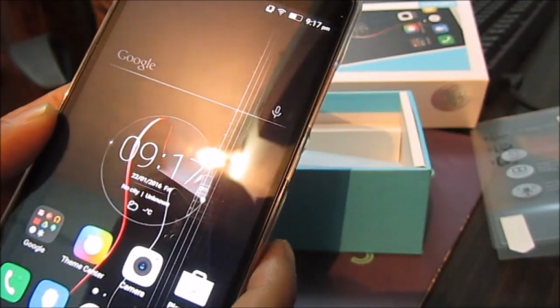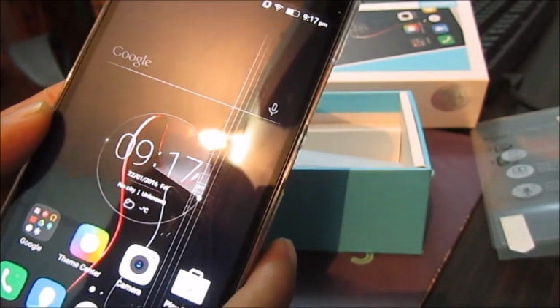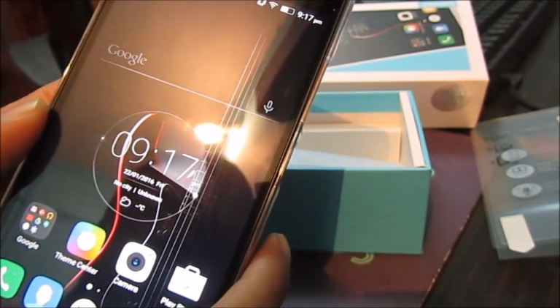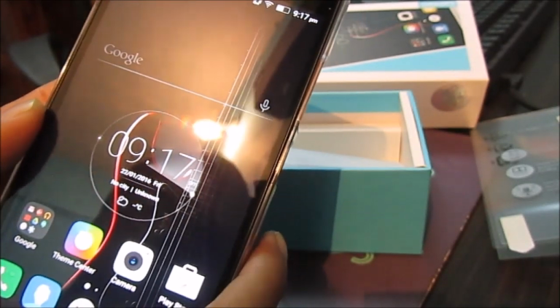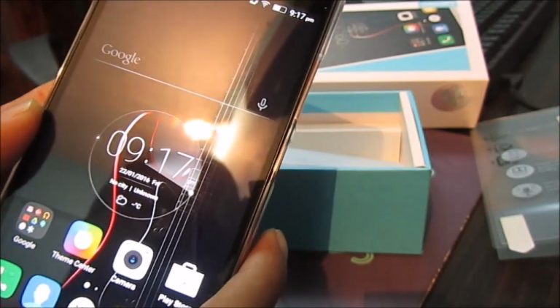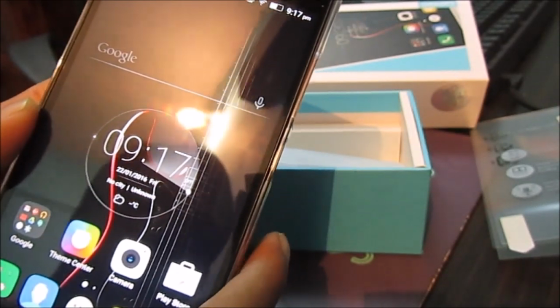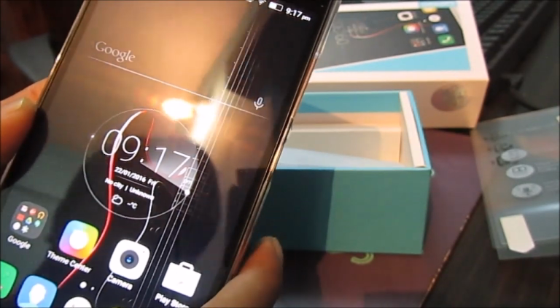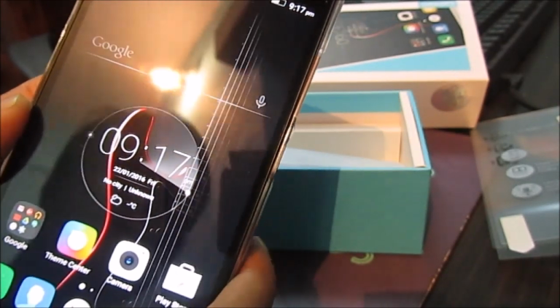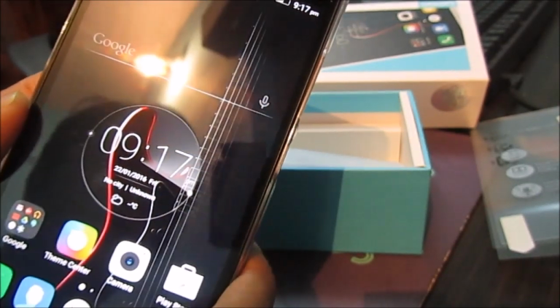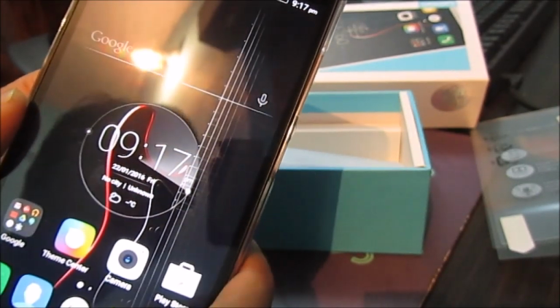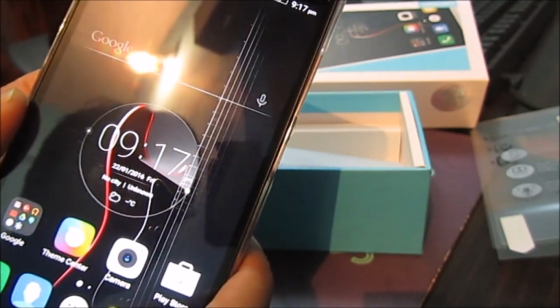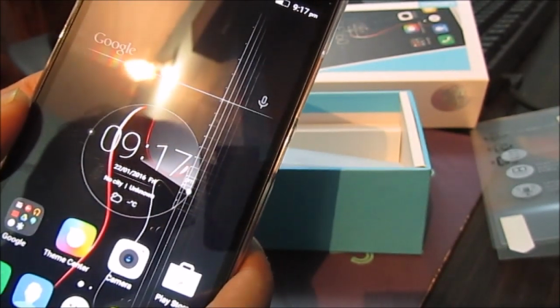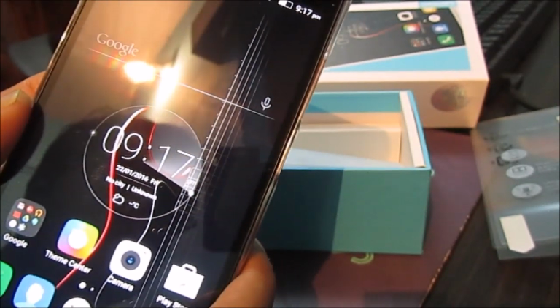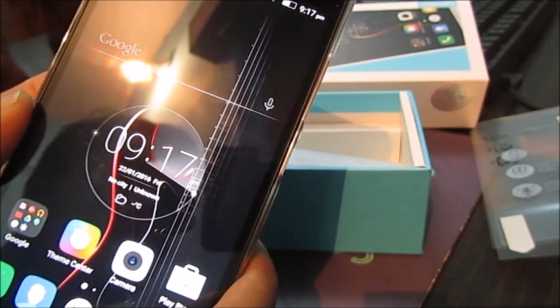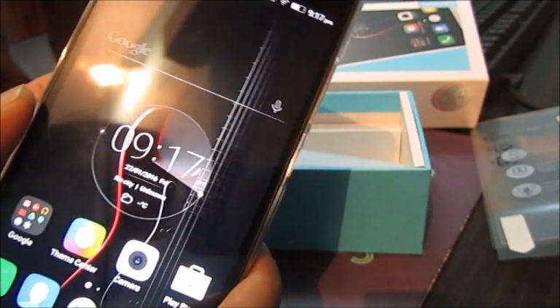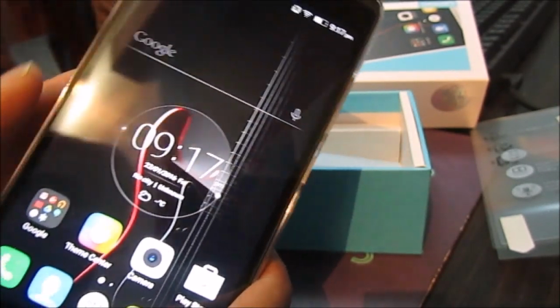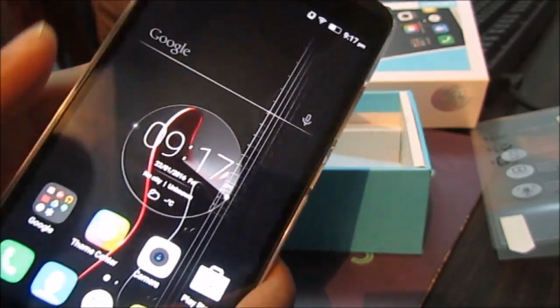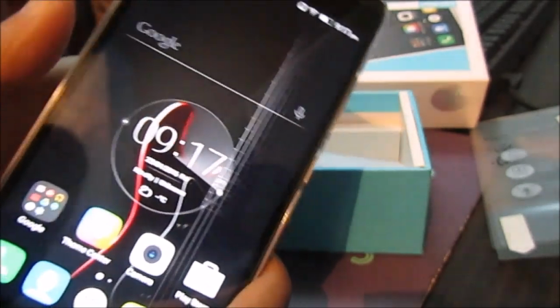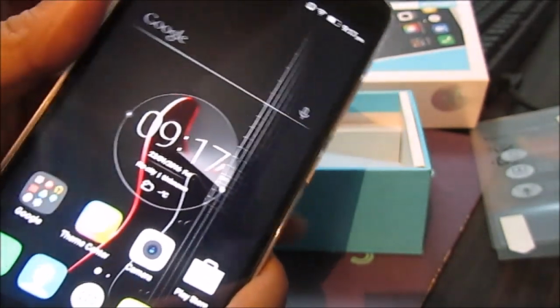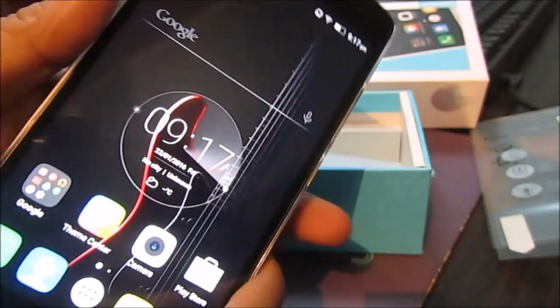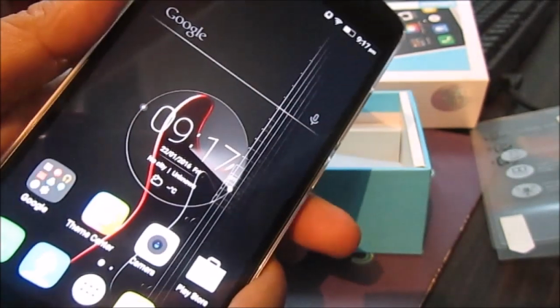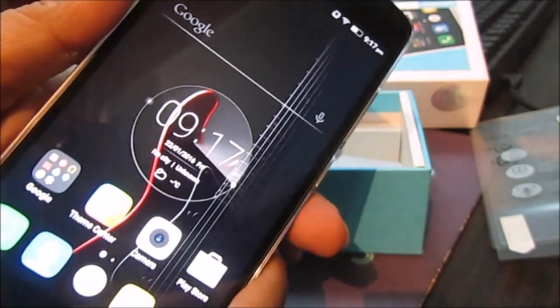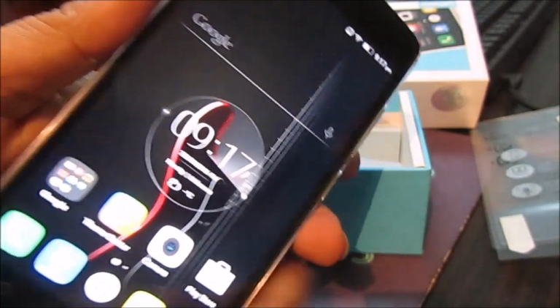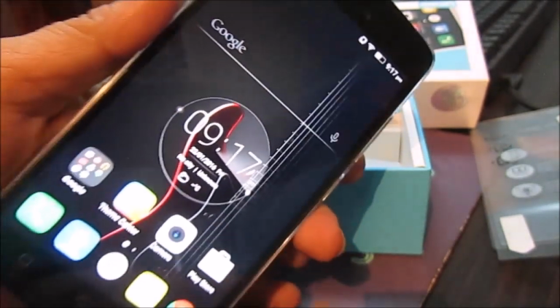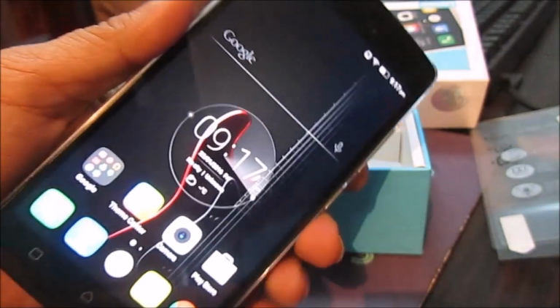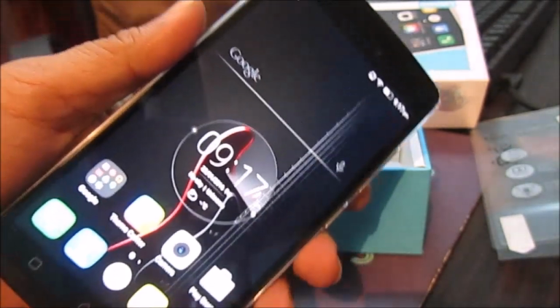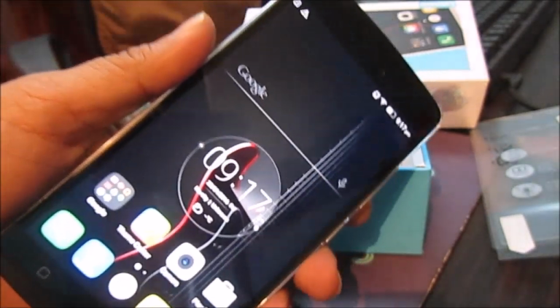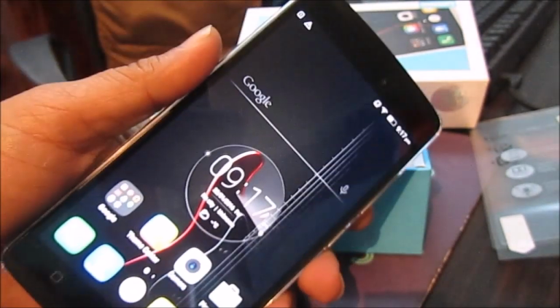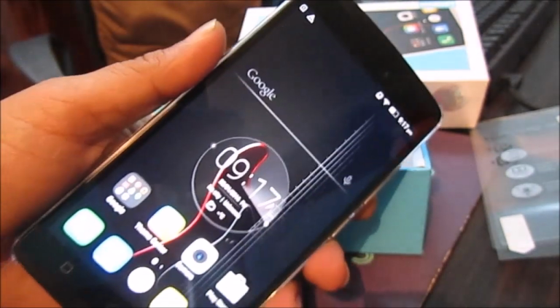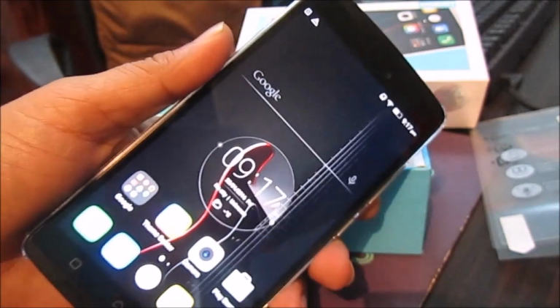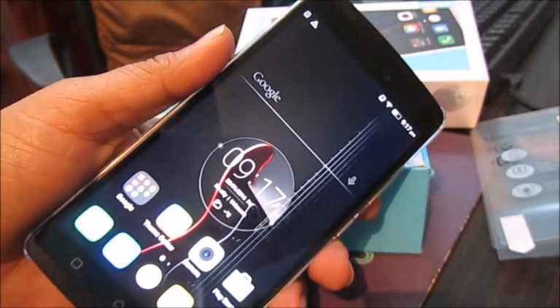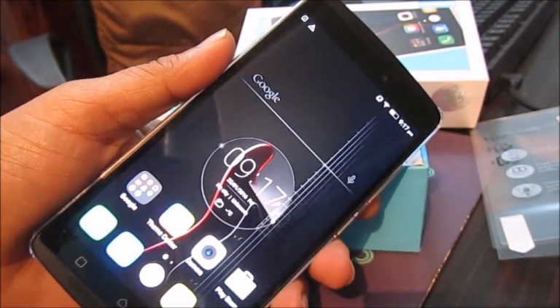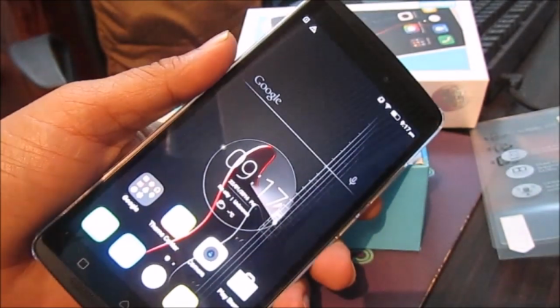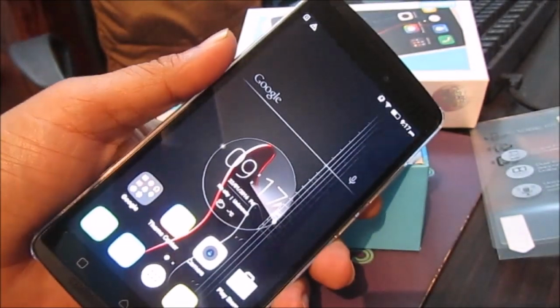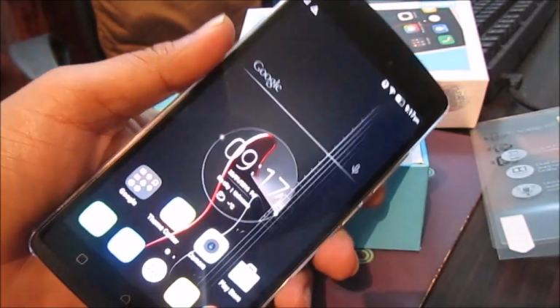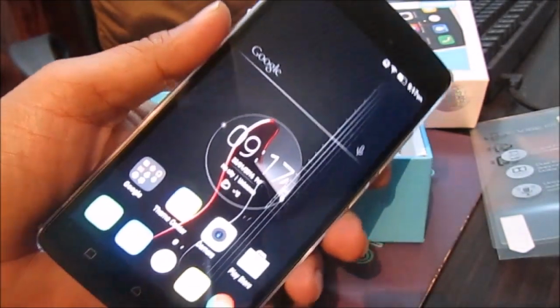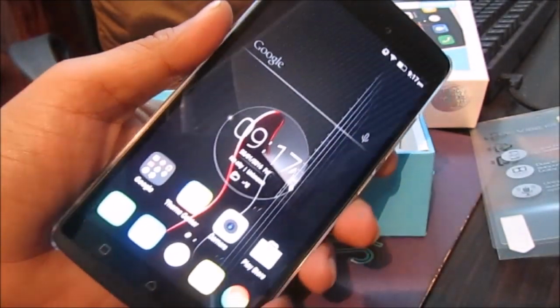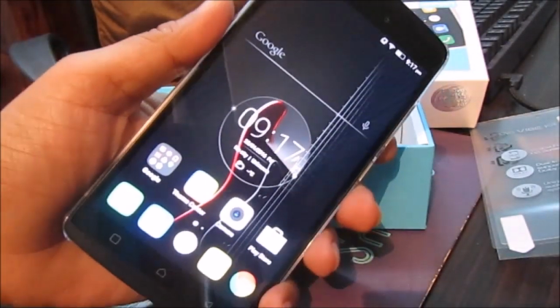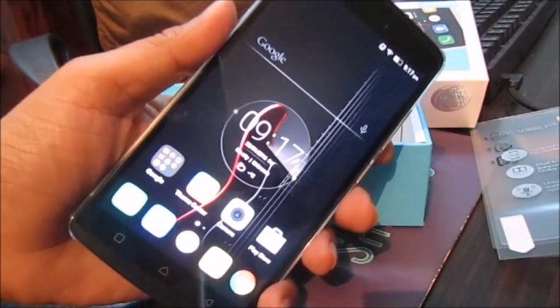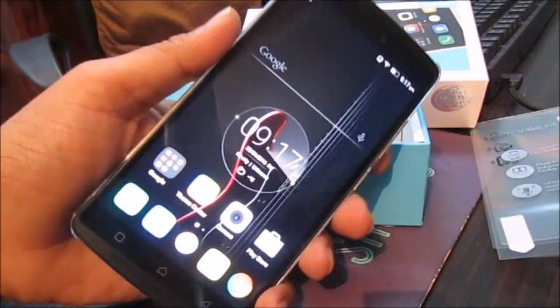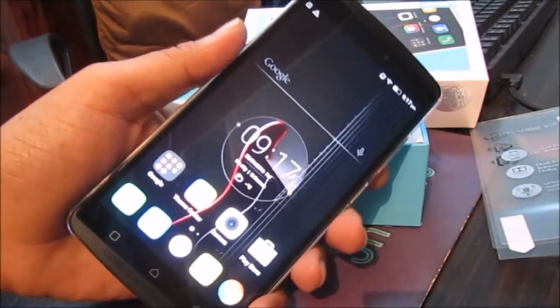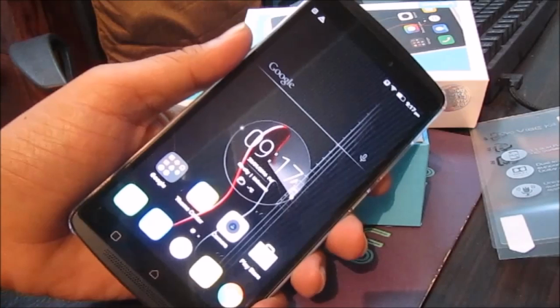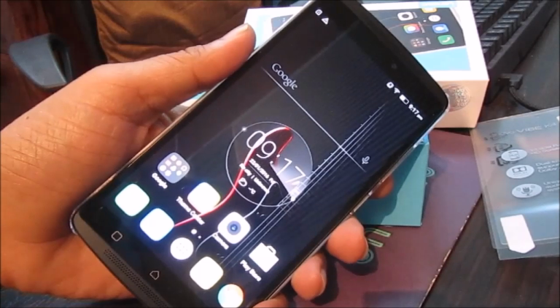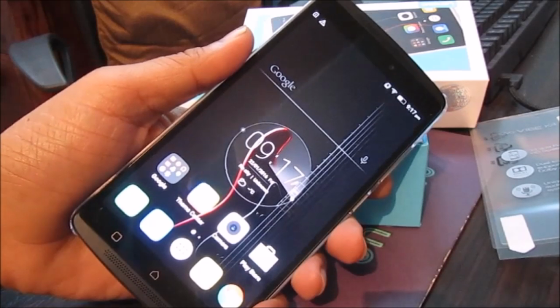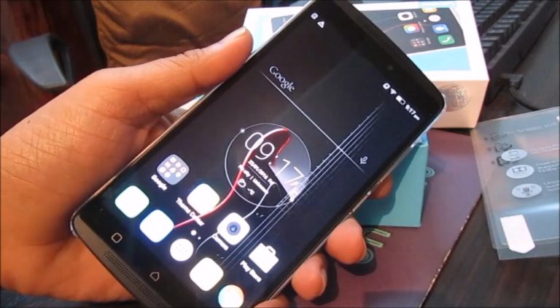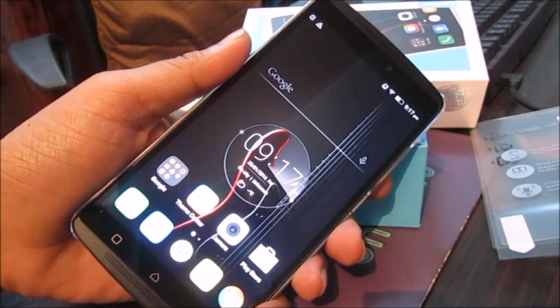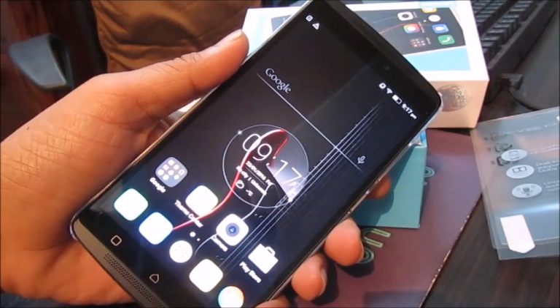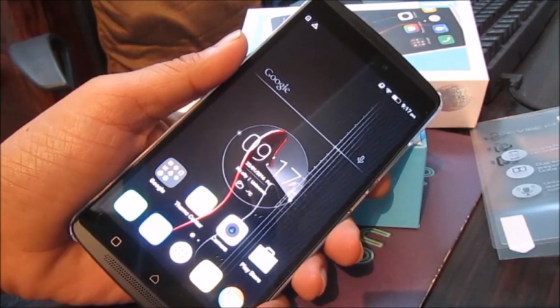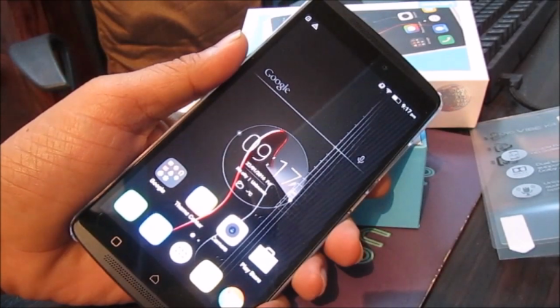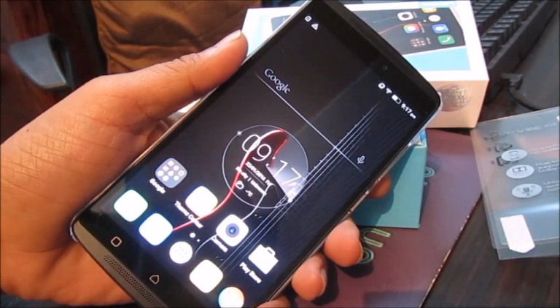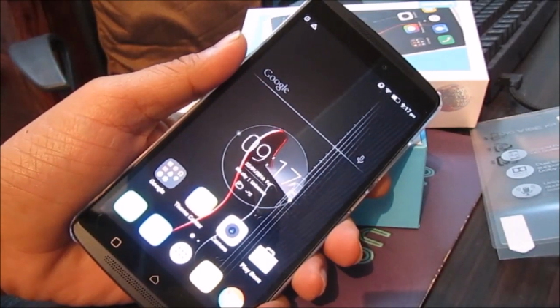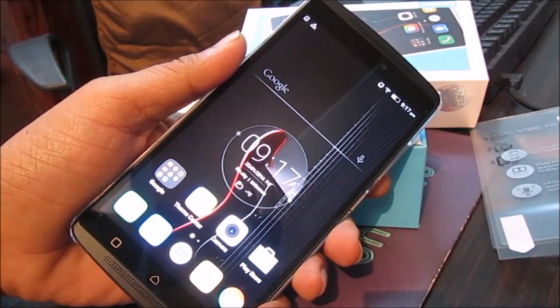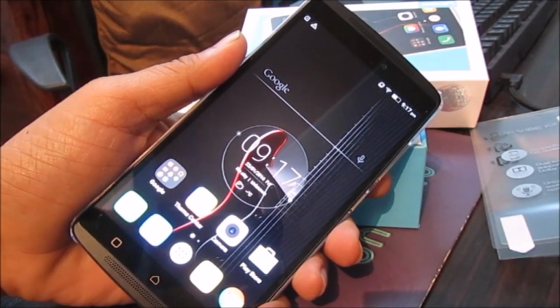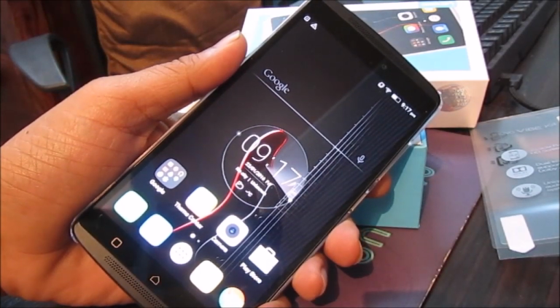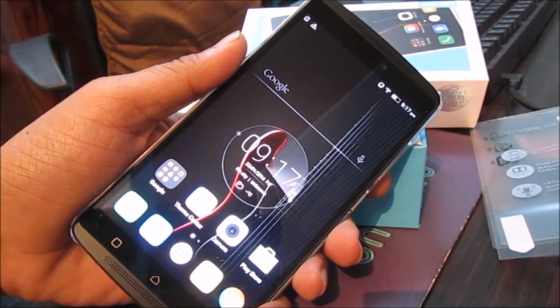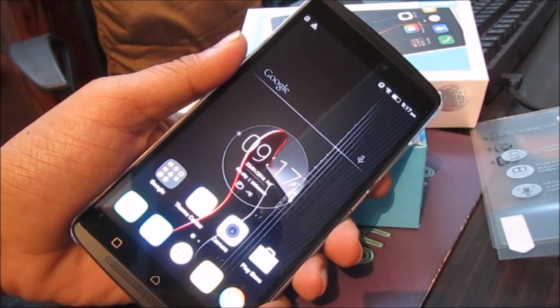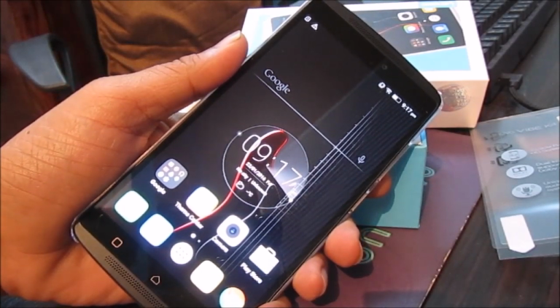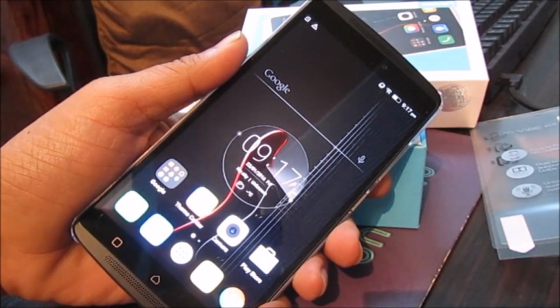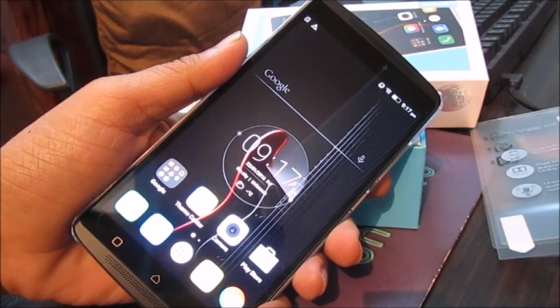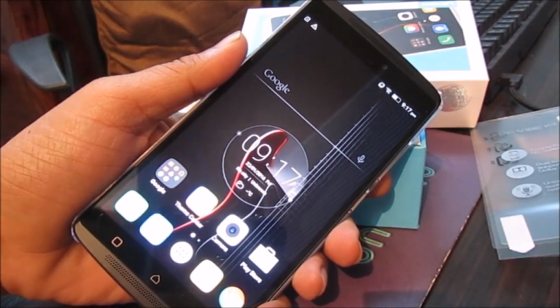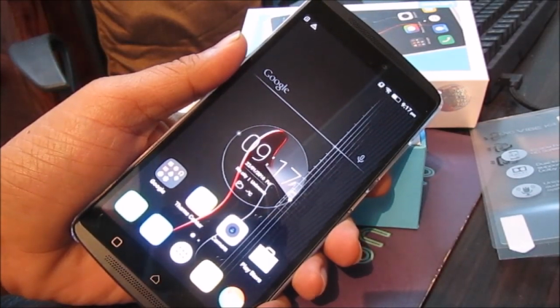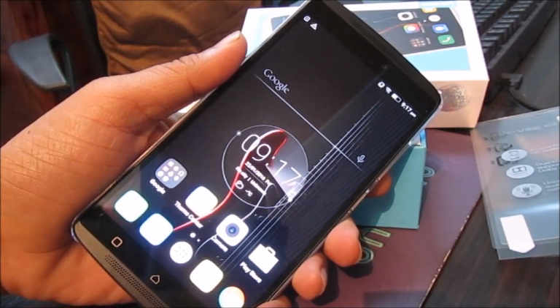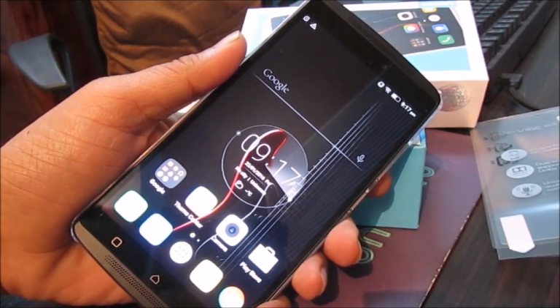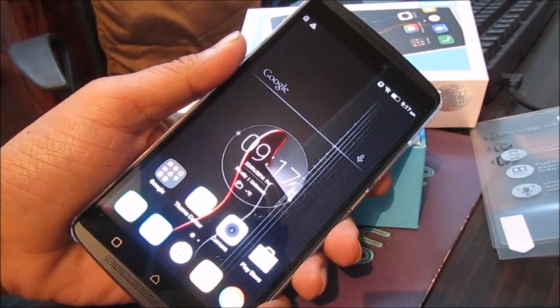You can read the full review for the smartphone on CandyTech.in. Thank you.